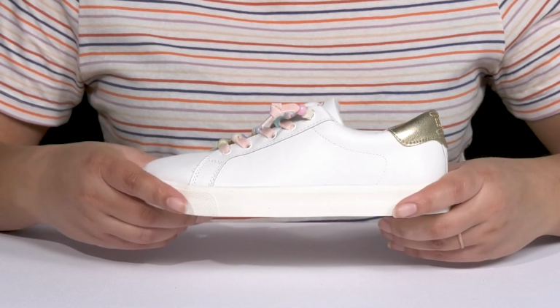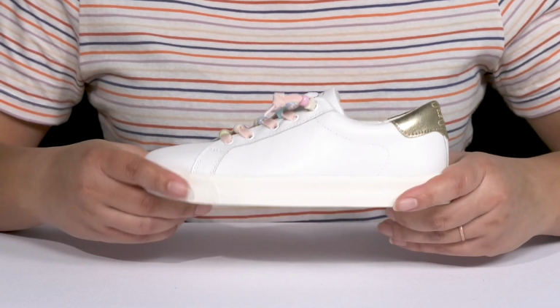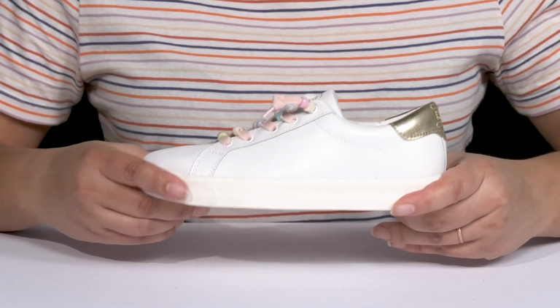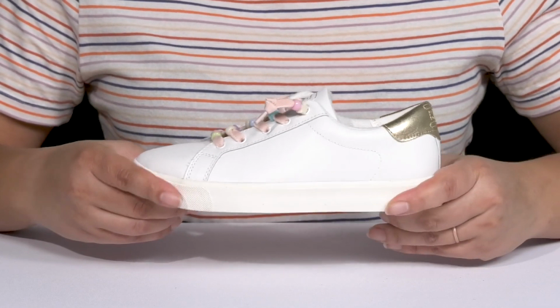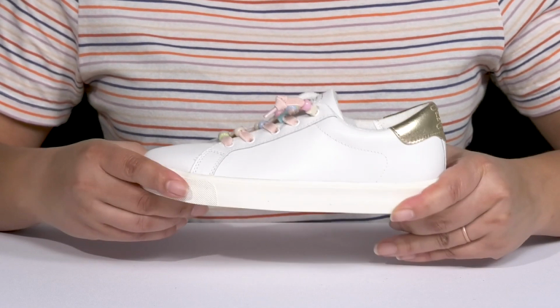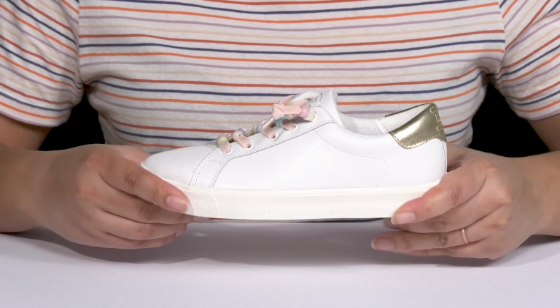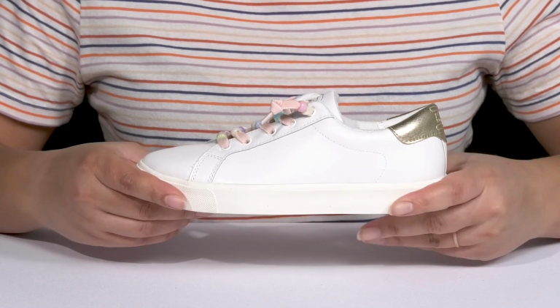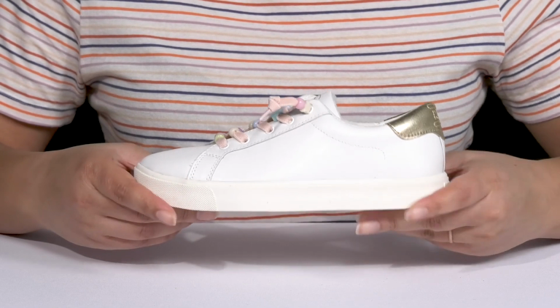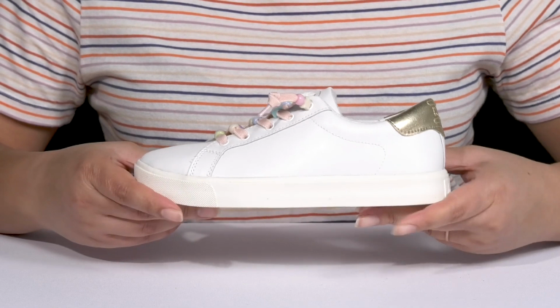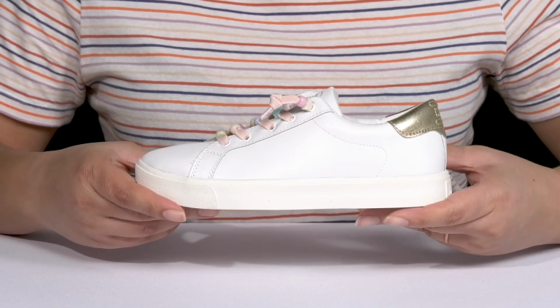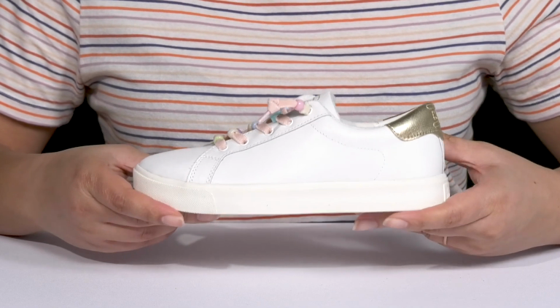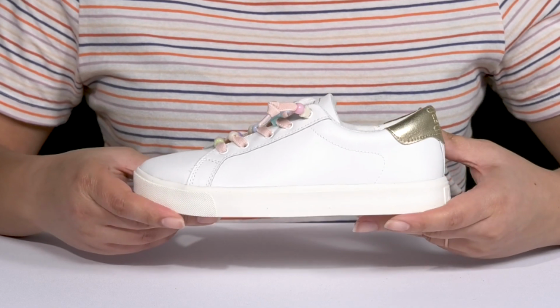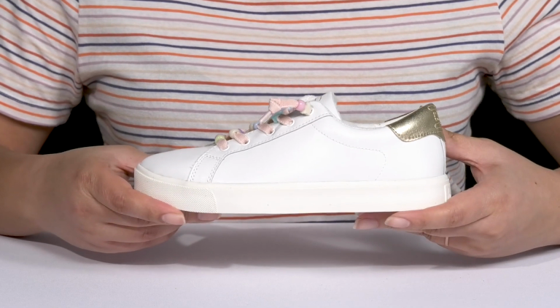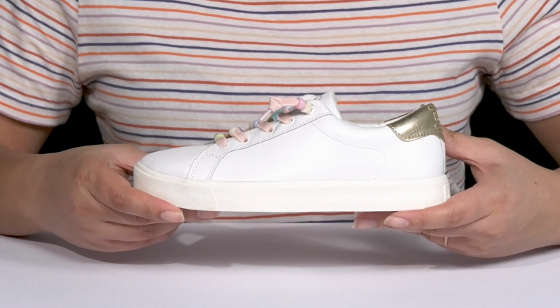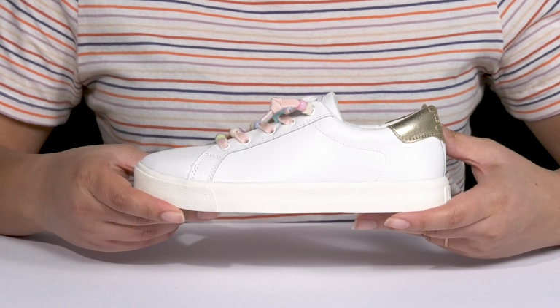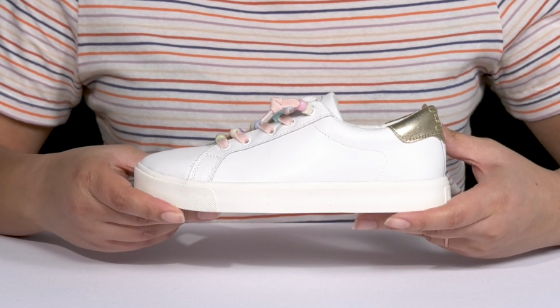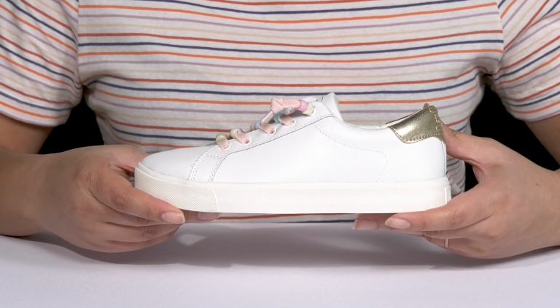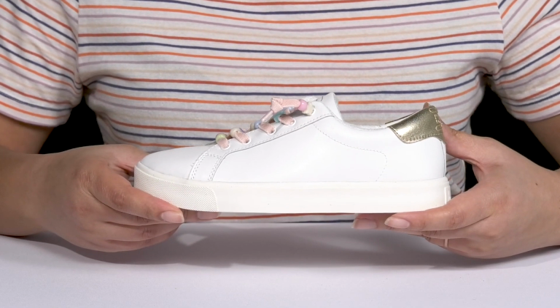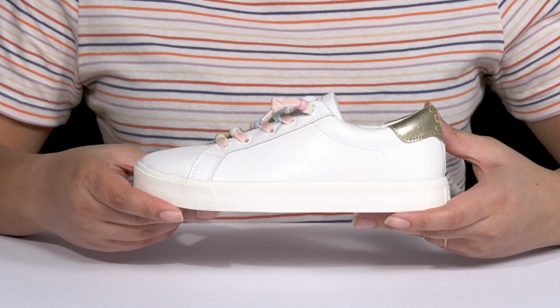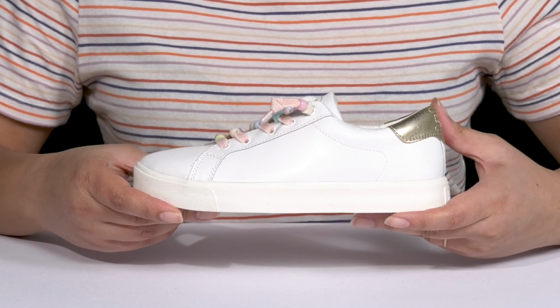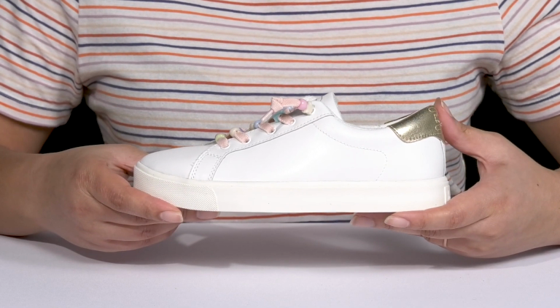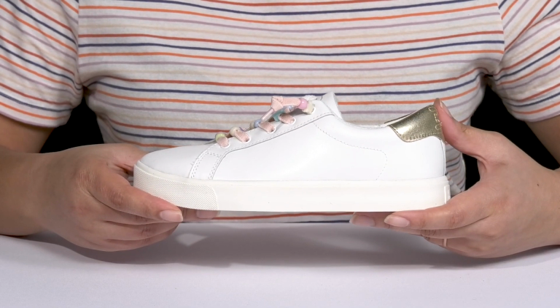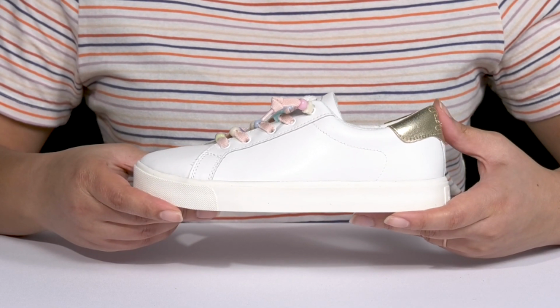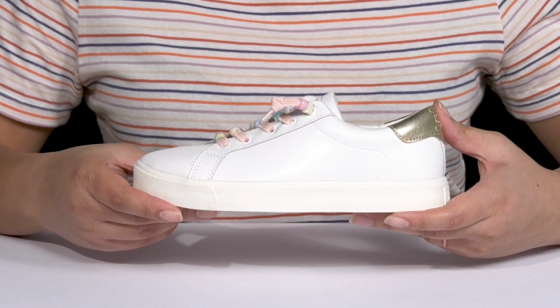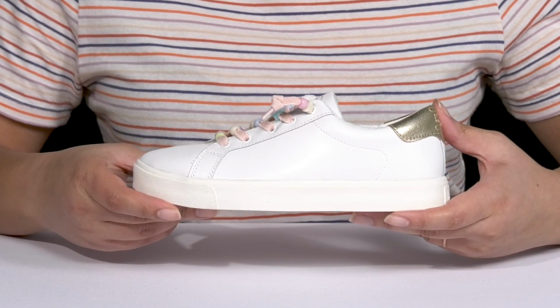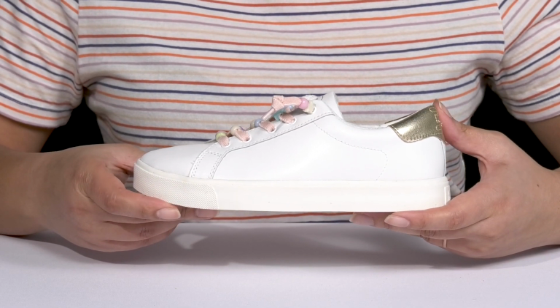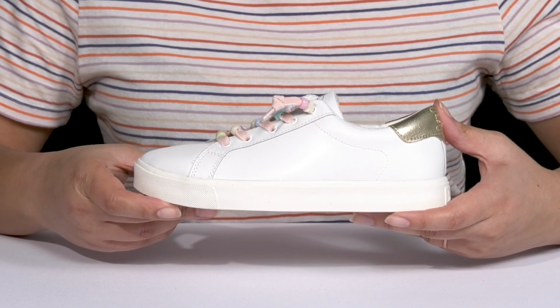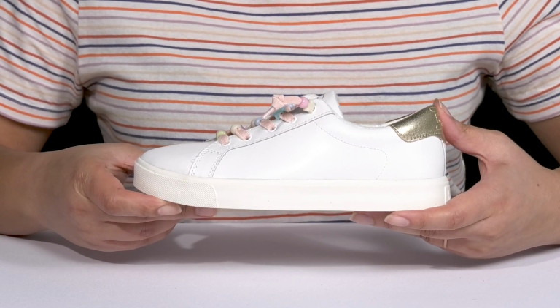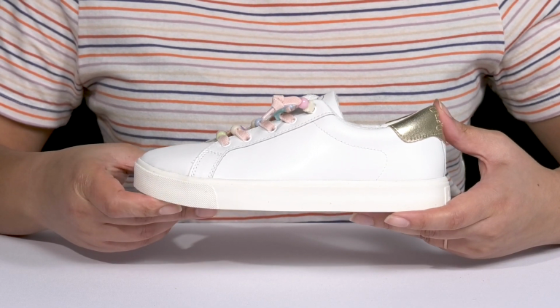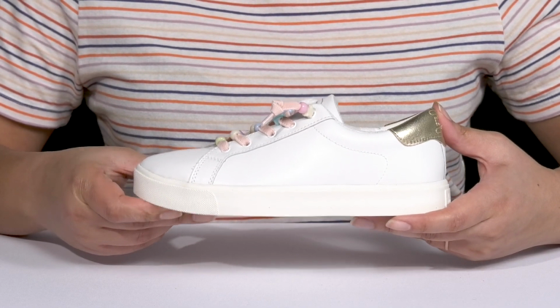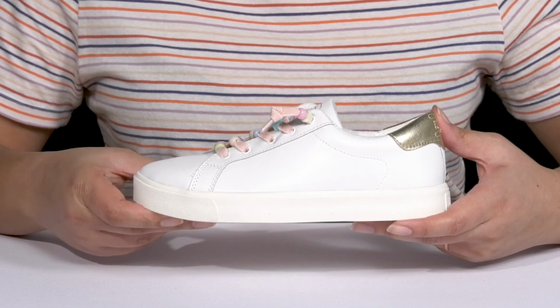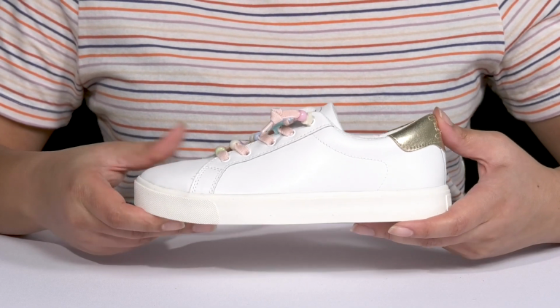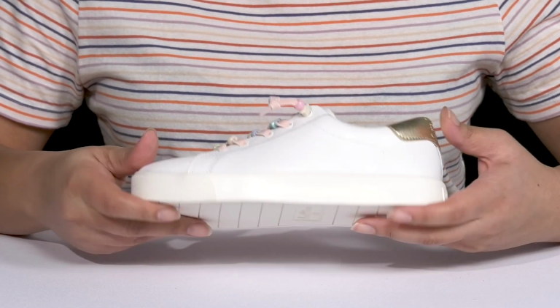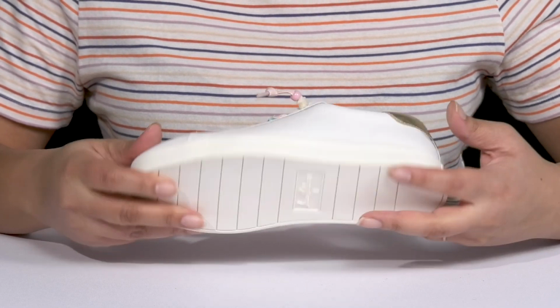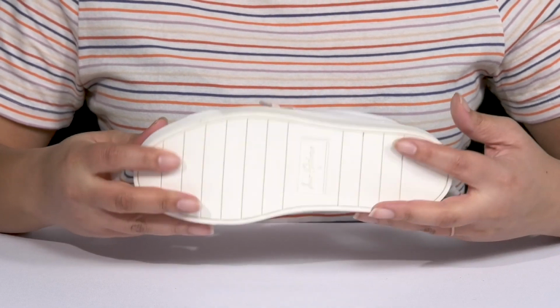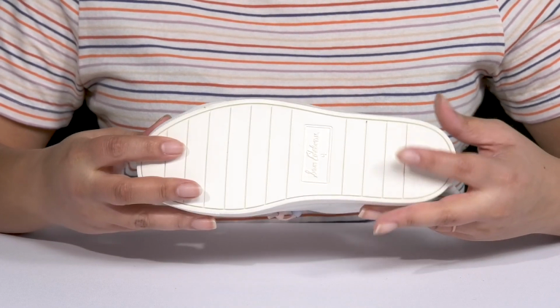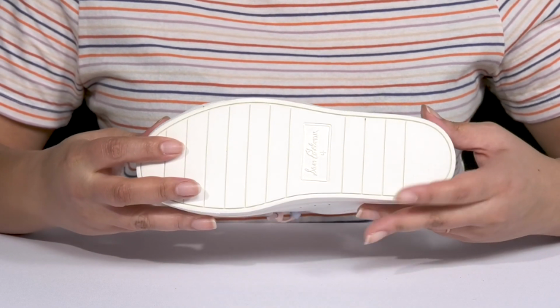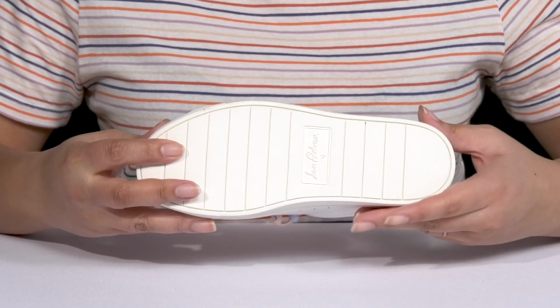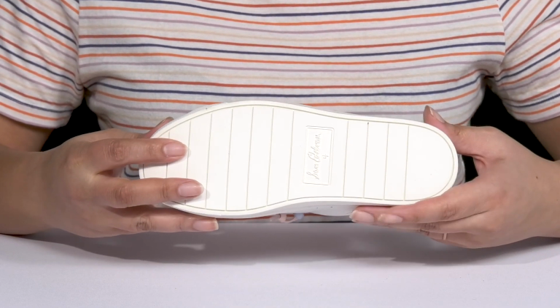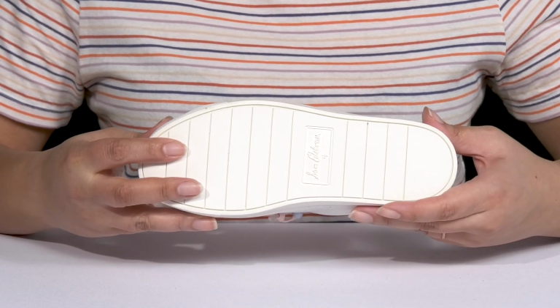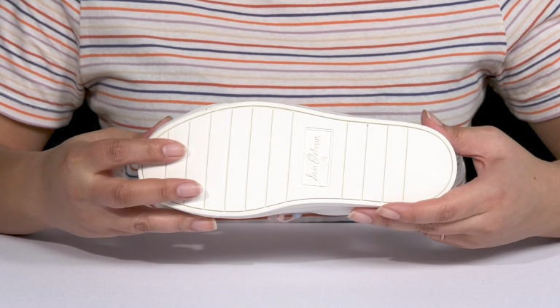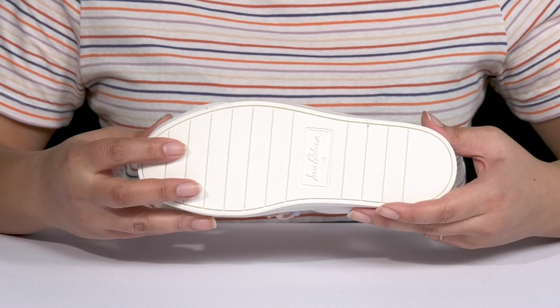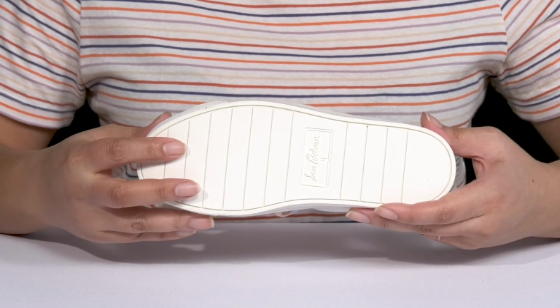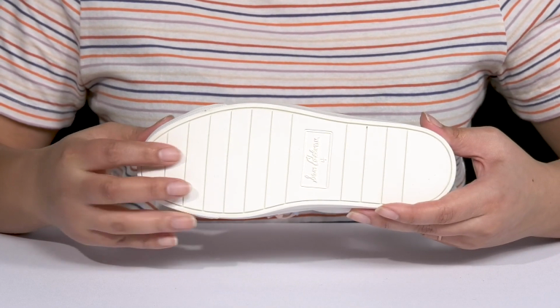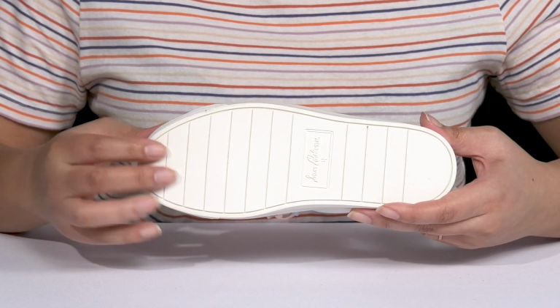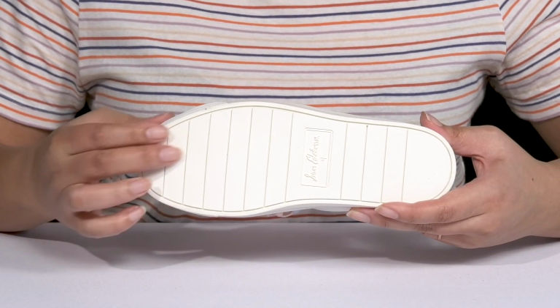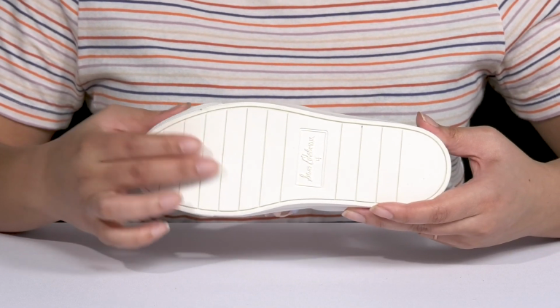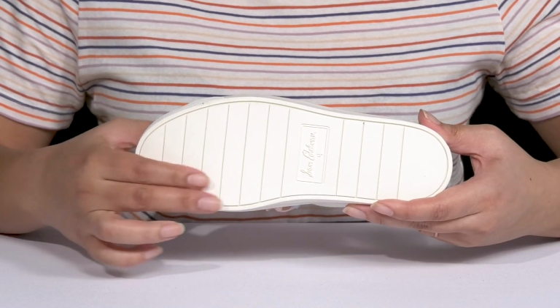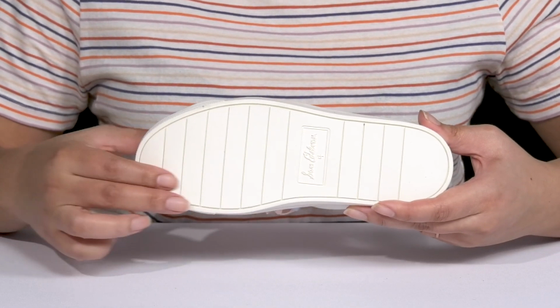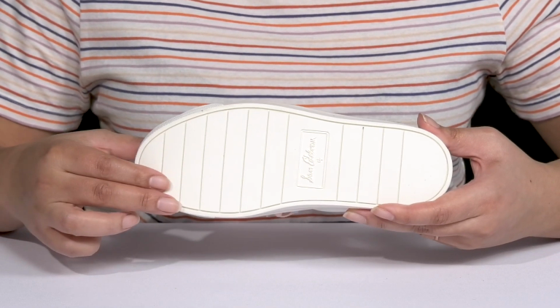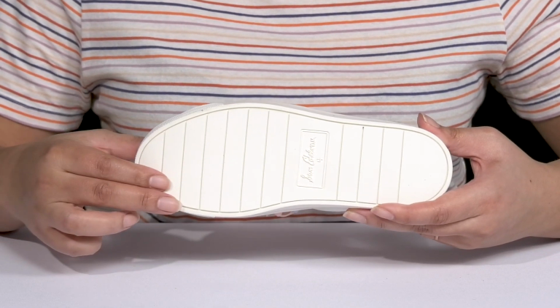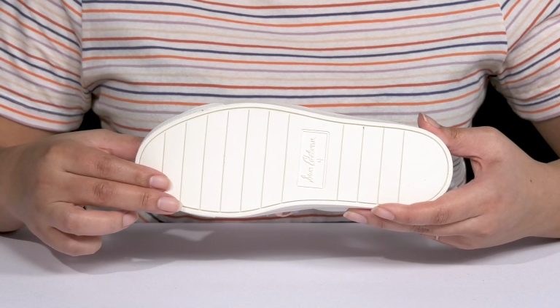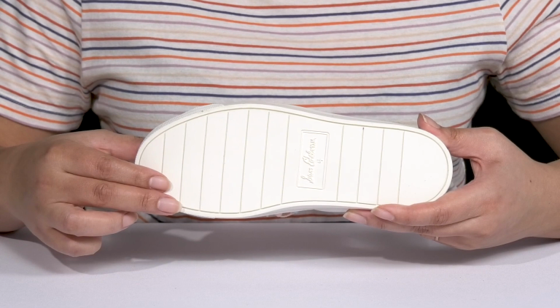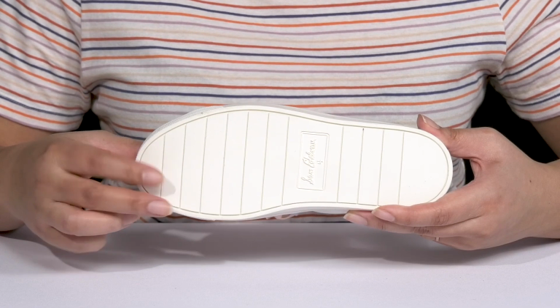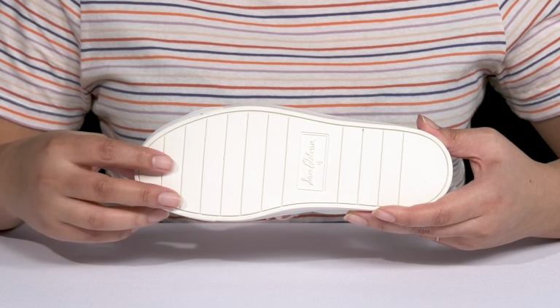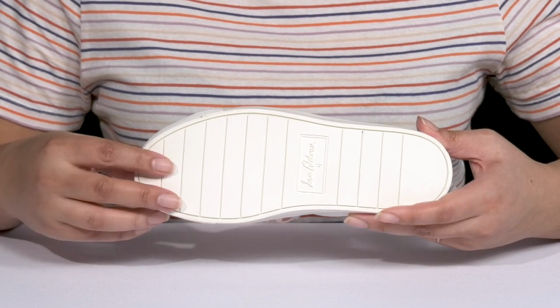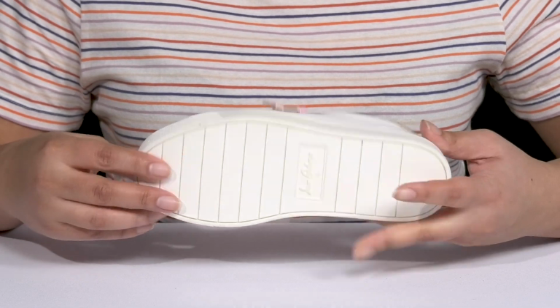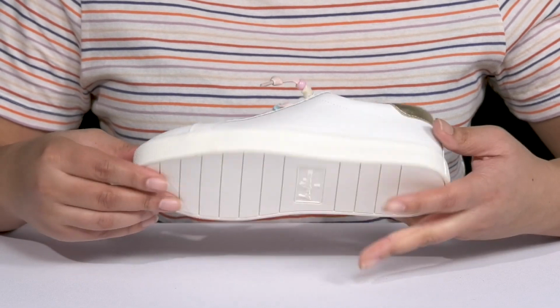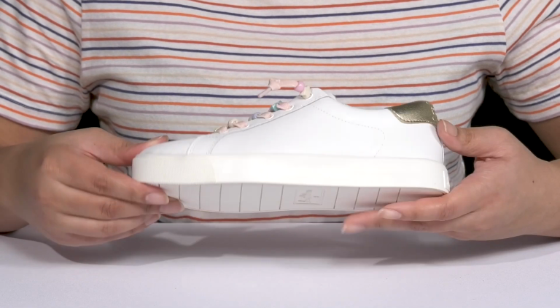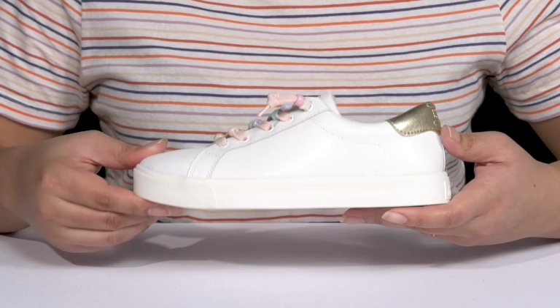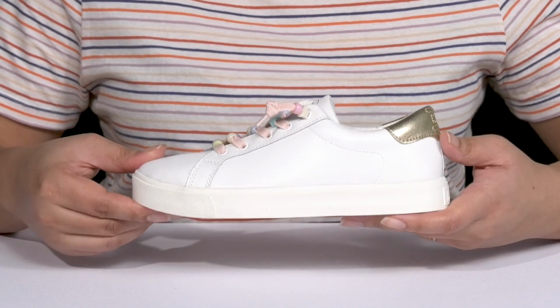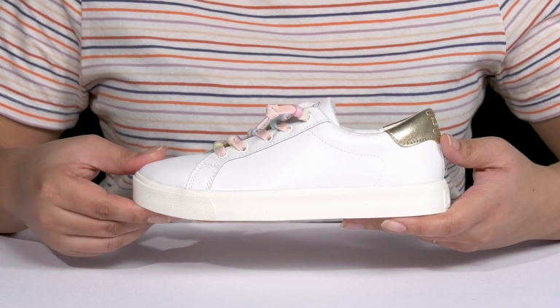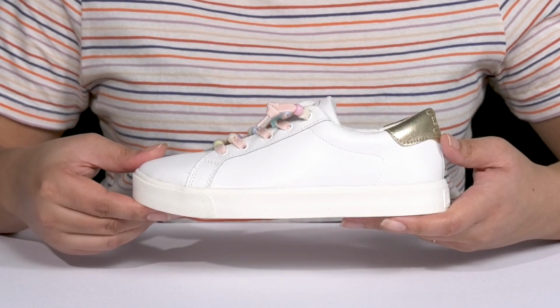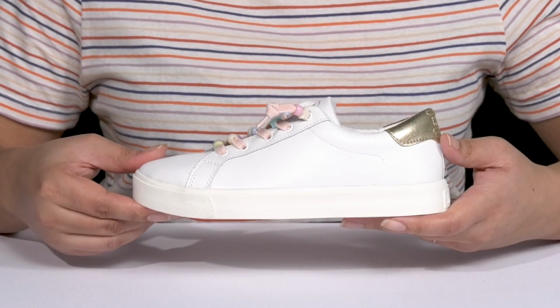They have a sturdy and durable build that's made to last, and it's all on top of a durable synthetic outsole that is grippy to keep them stable.